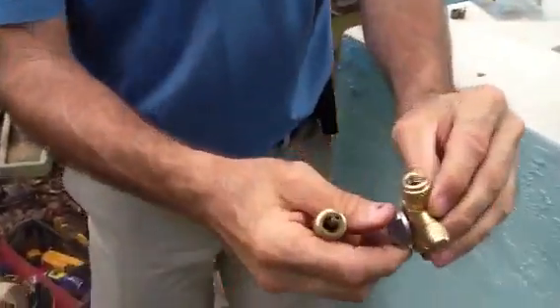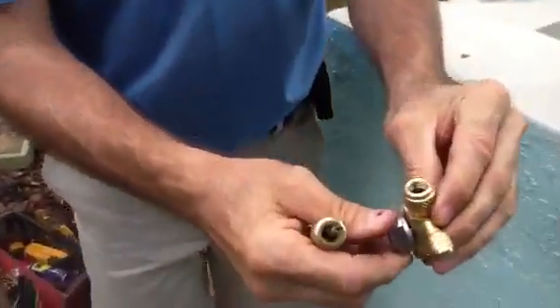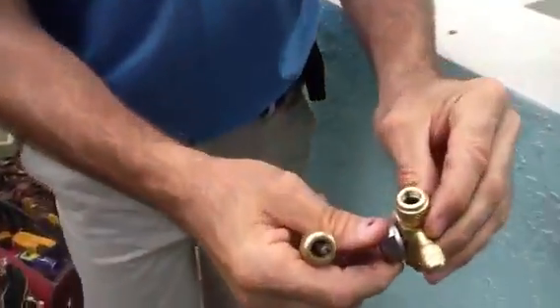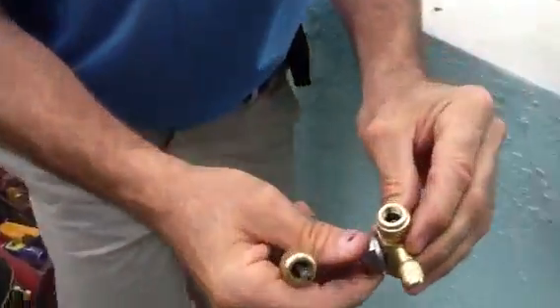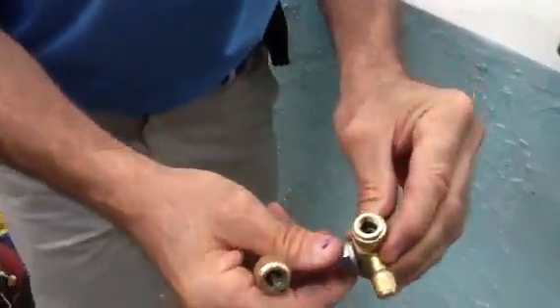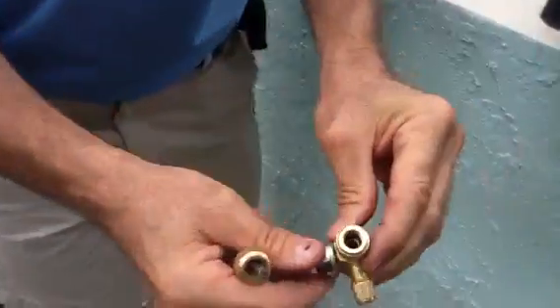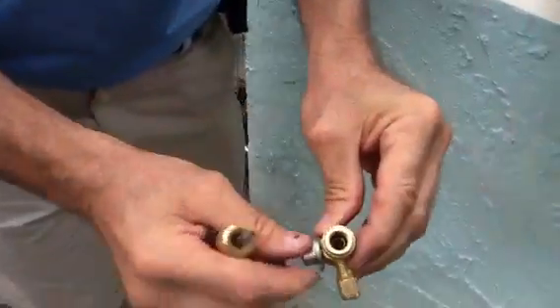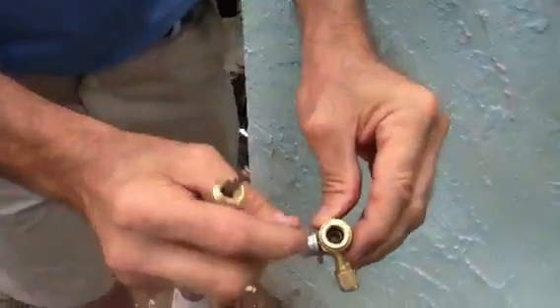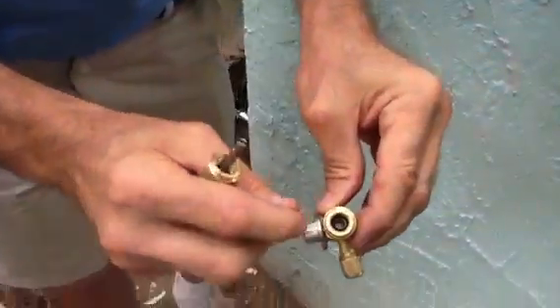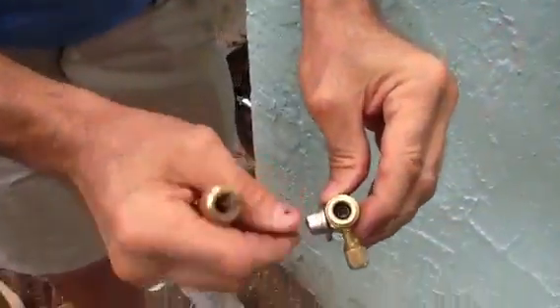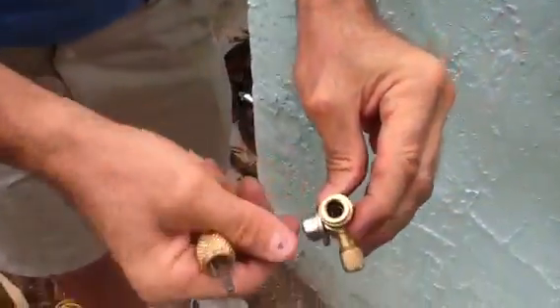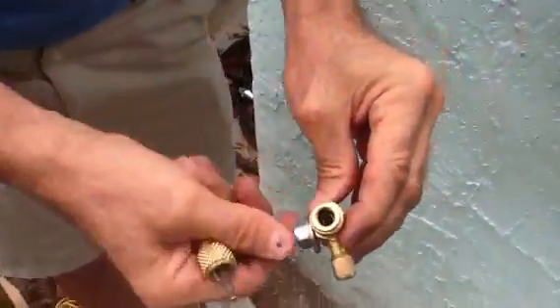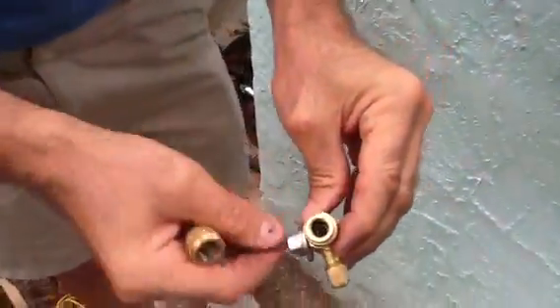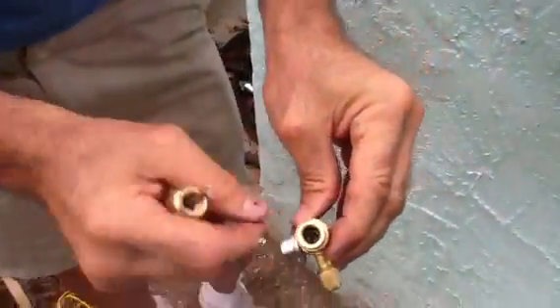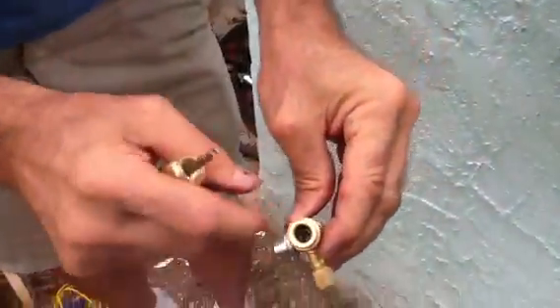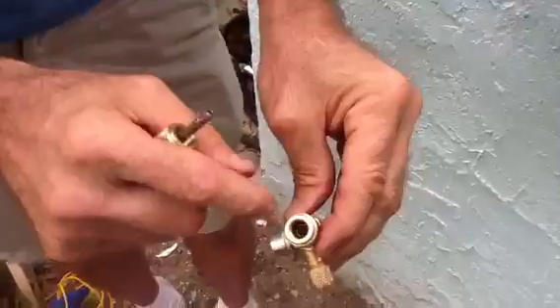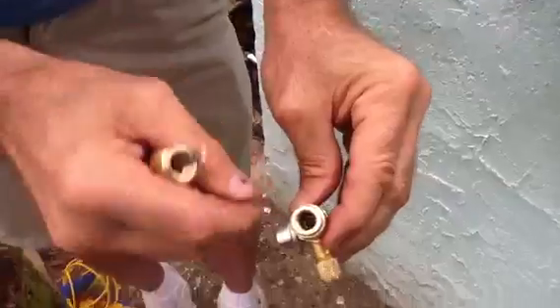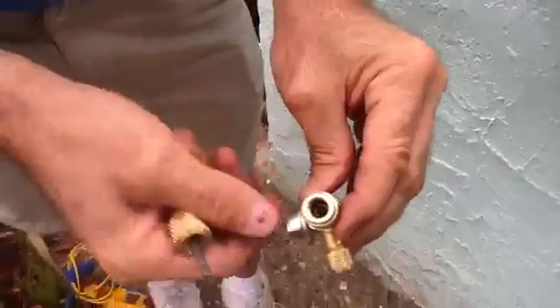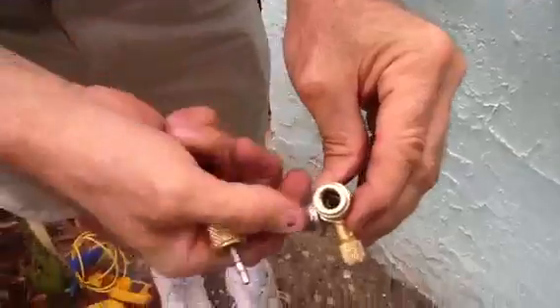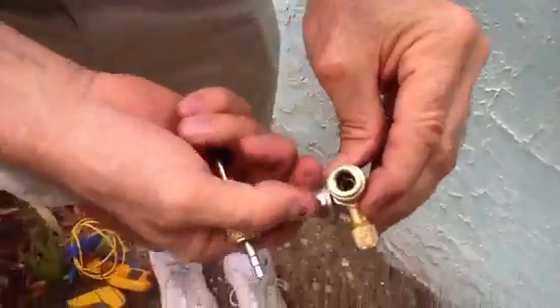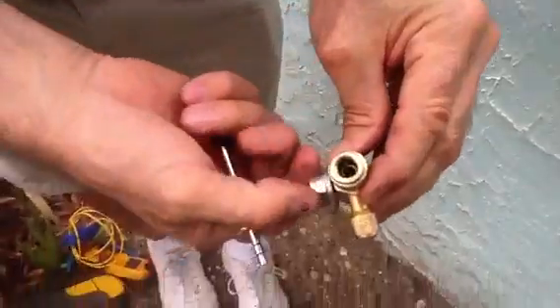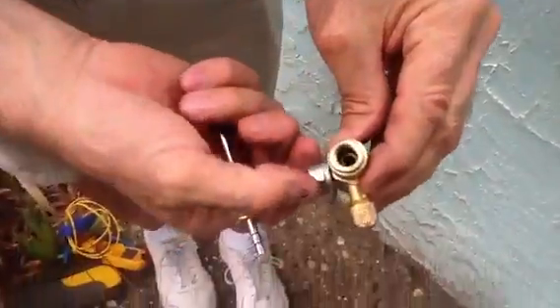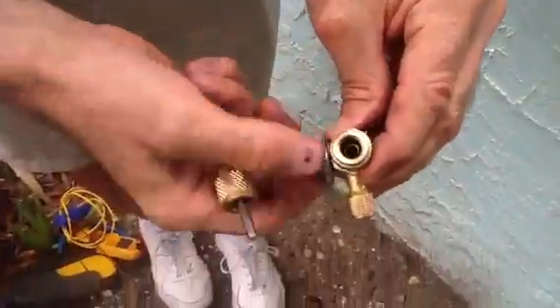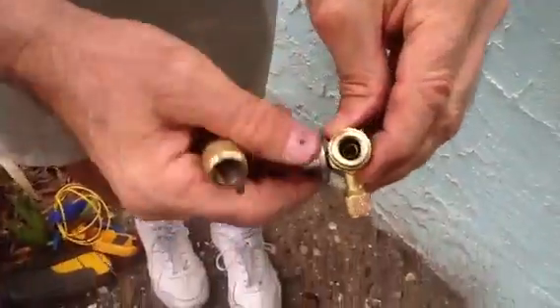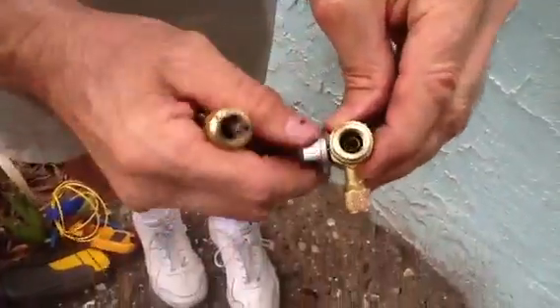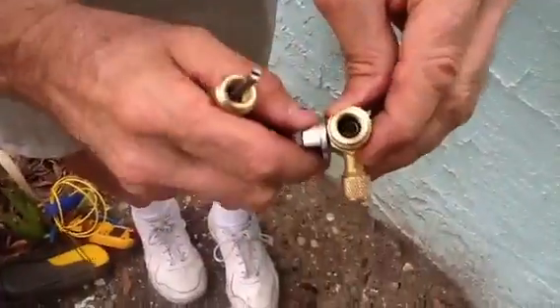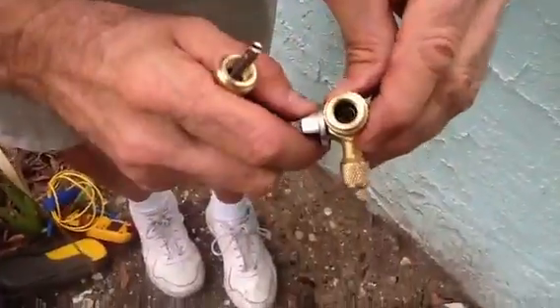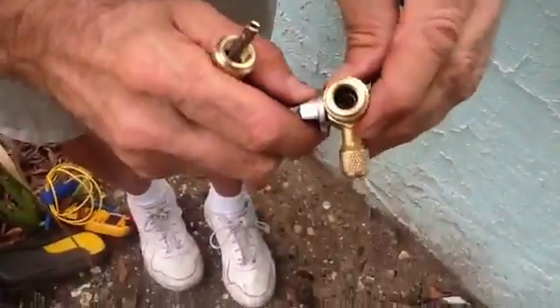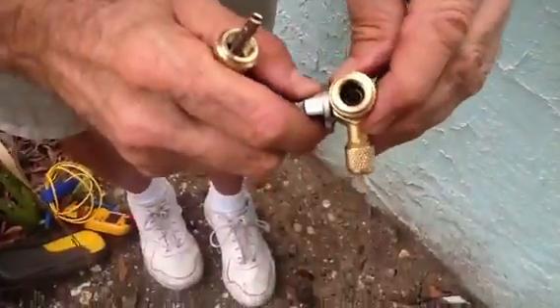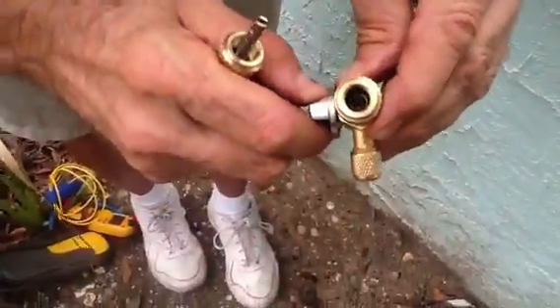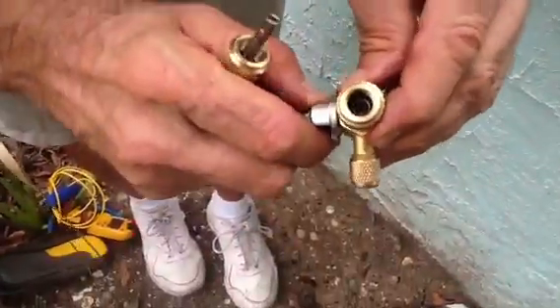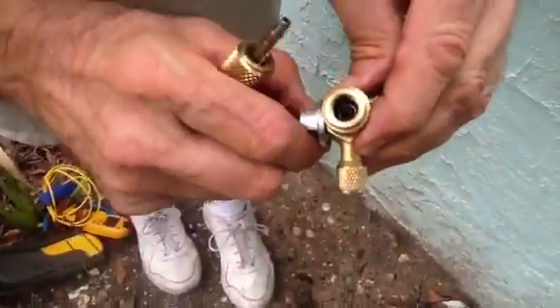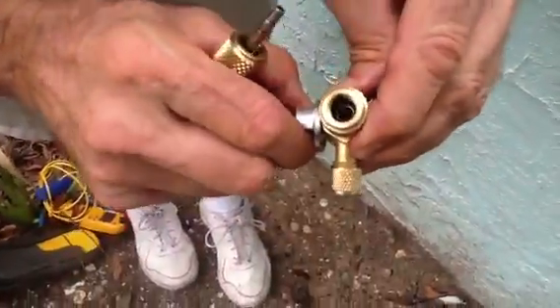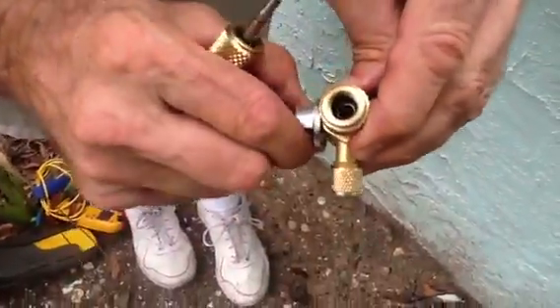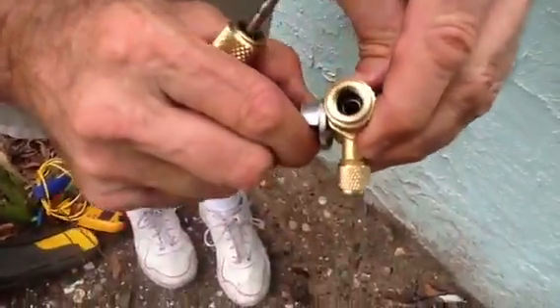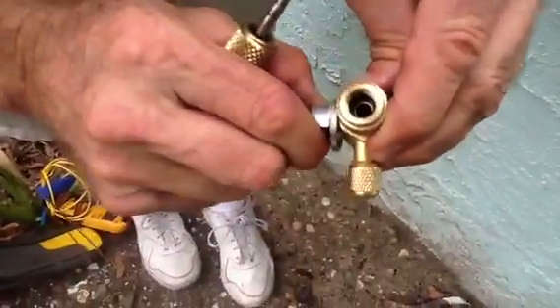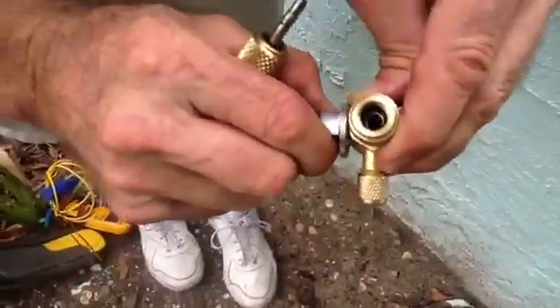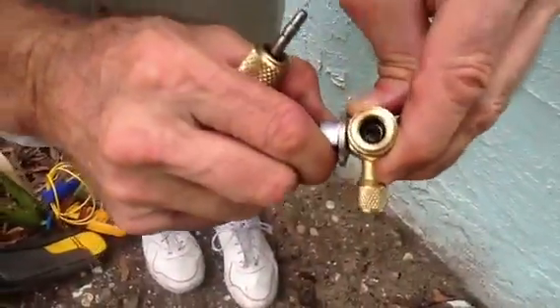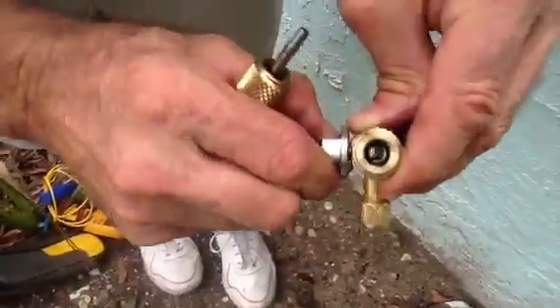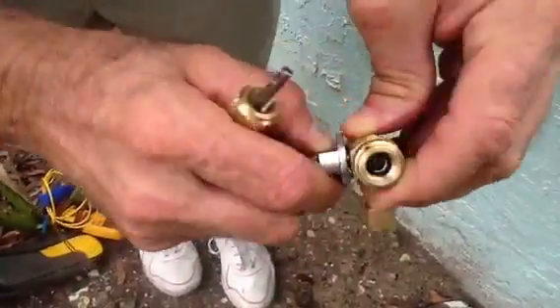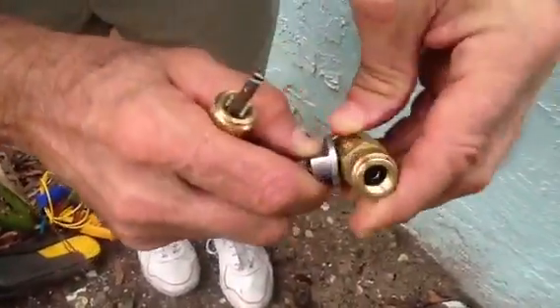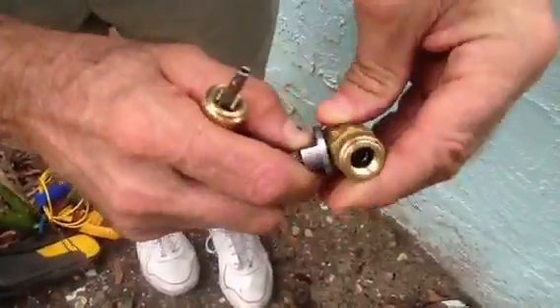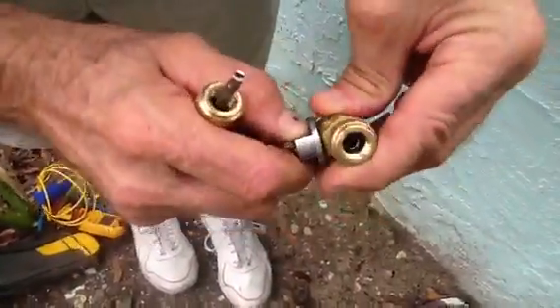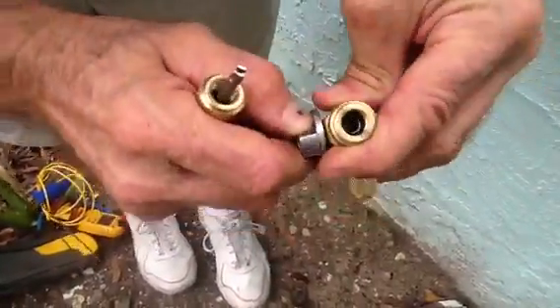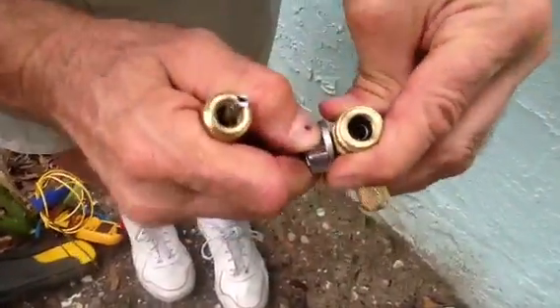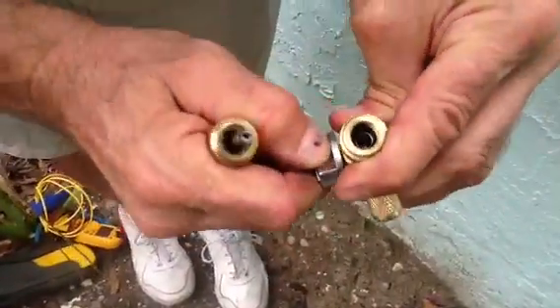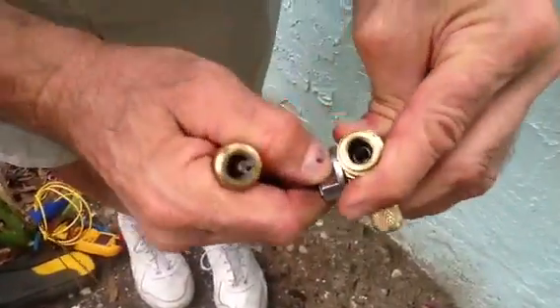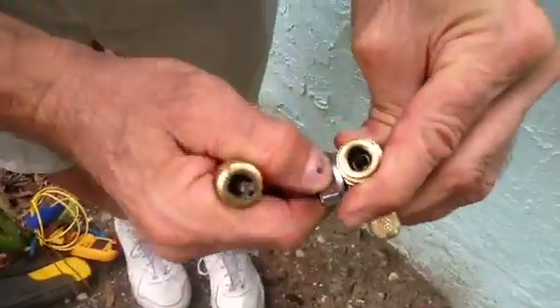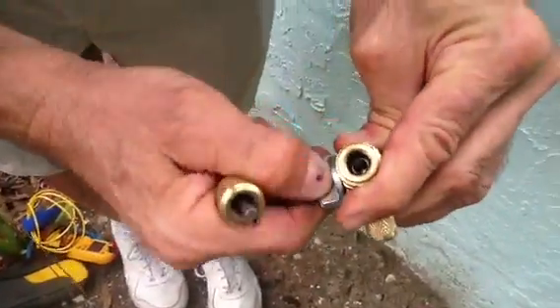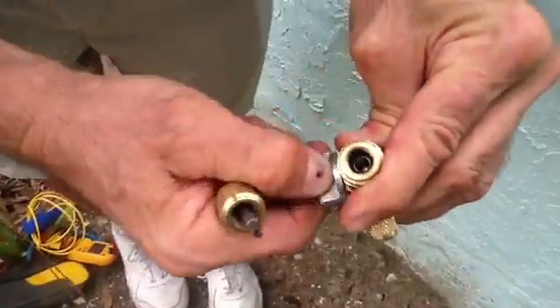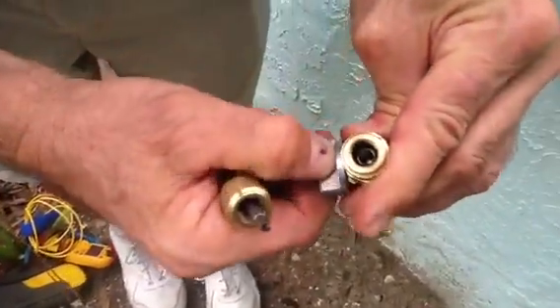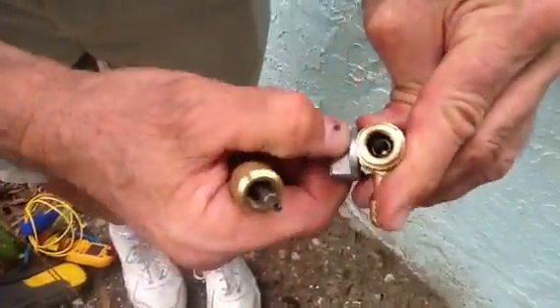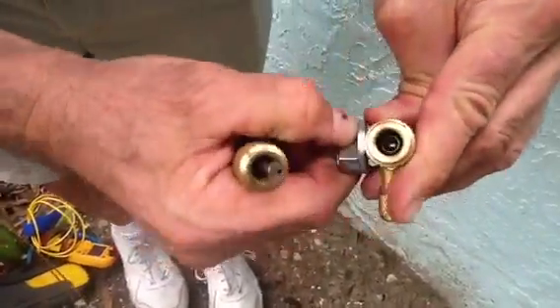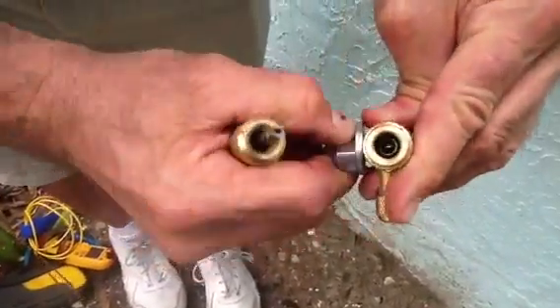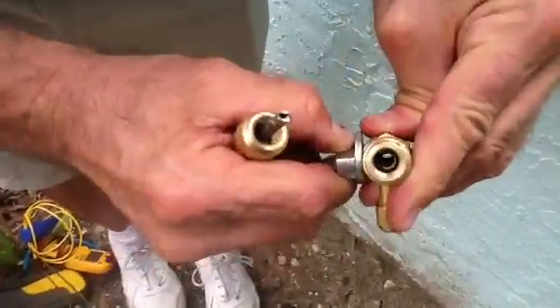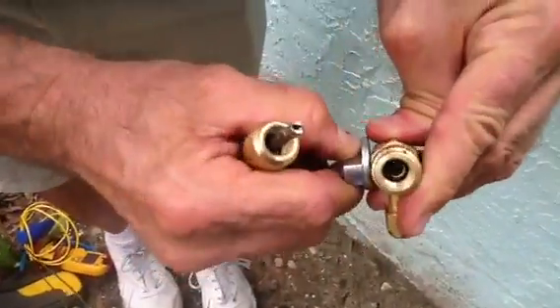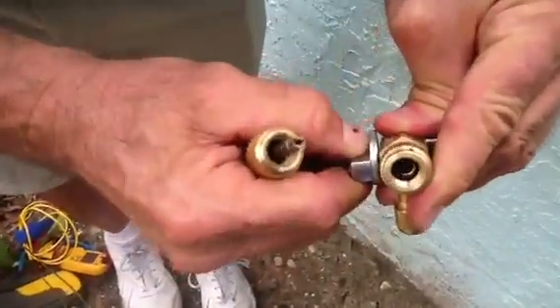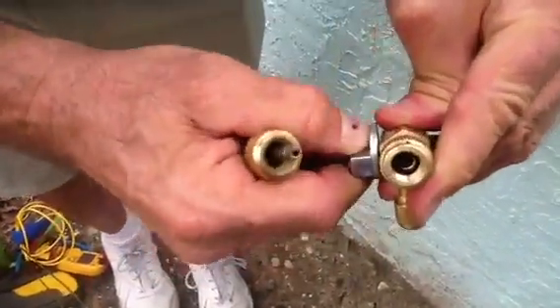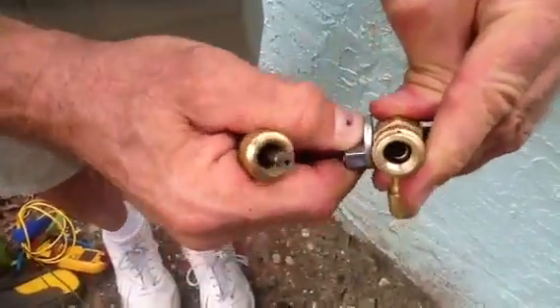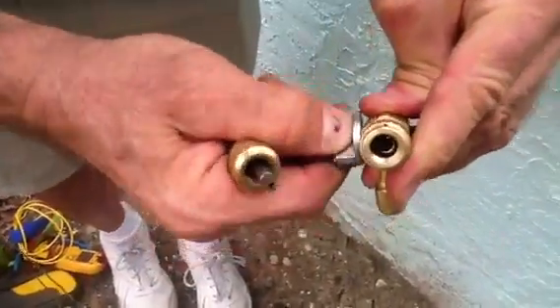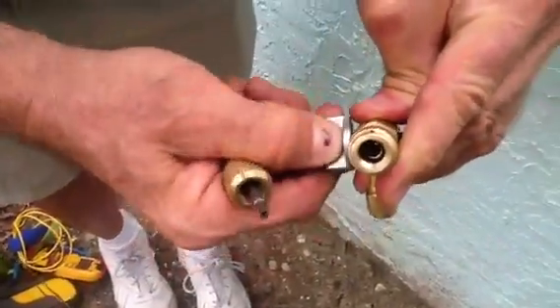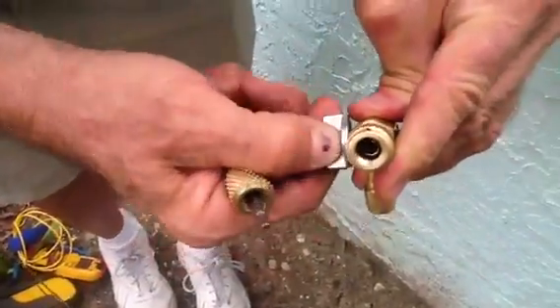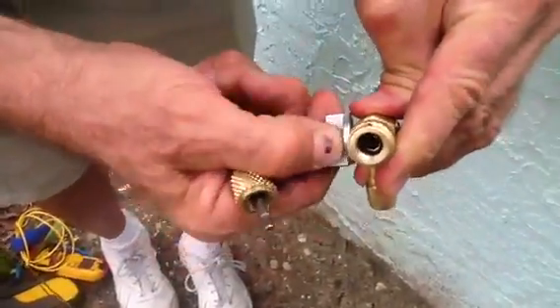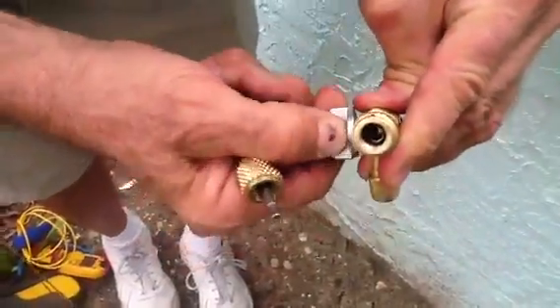This here is just a ball valve. If you can see down inside of this, it just shuts it off. See the little ball valve inside?